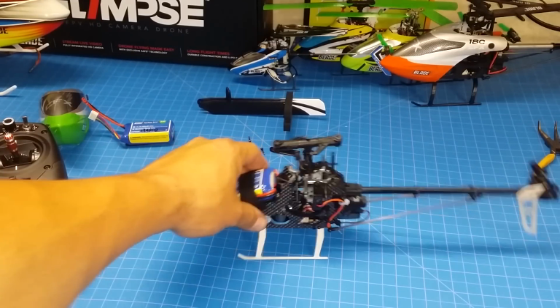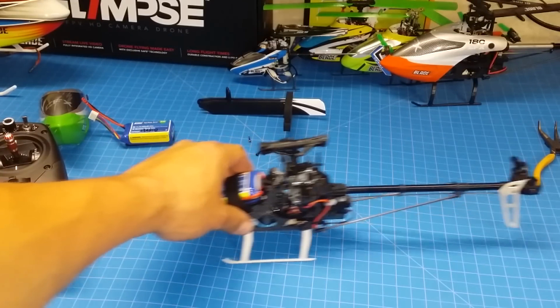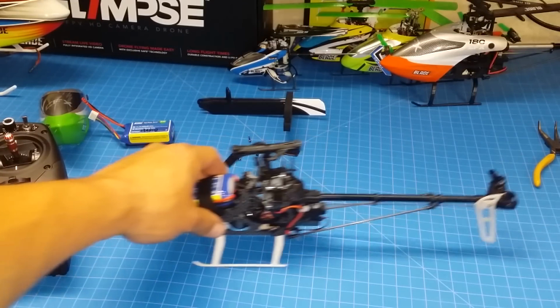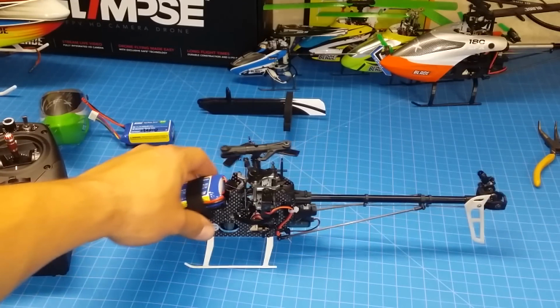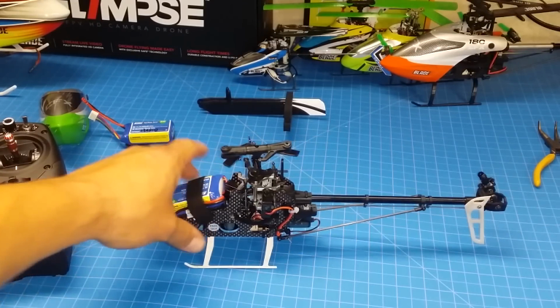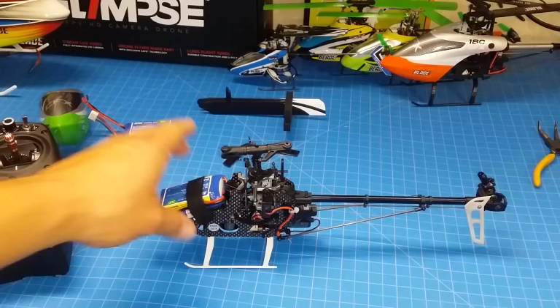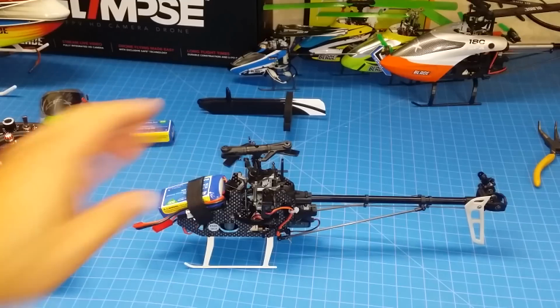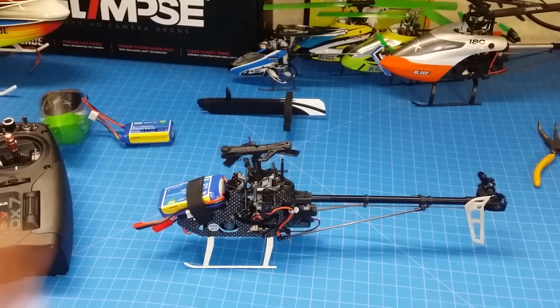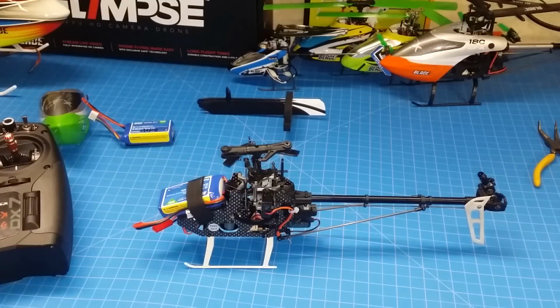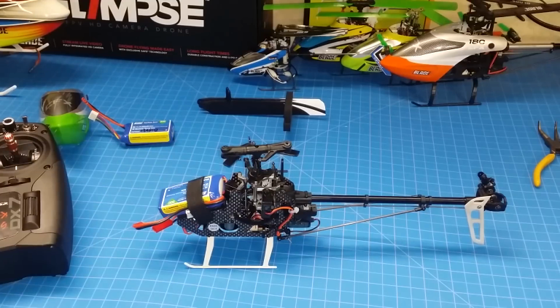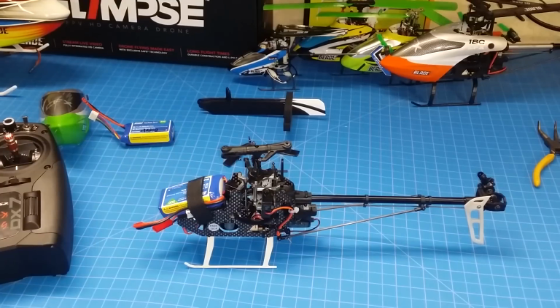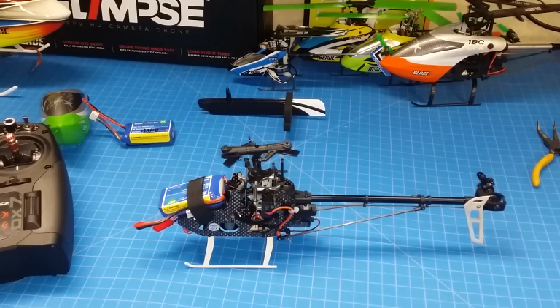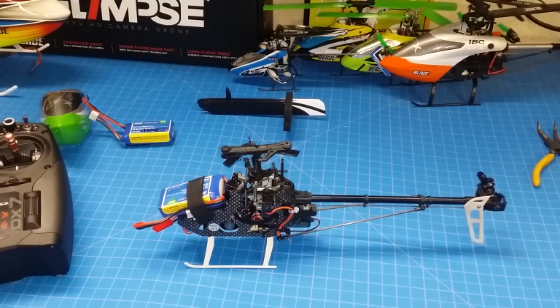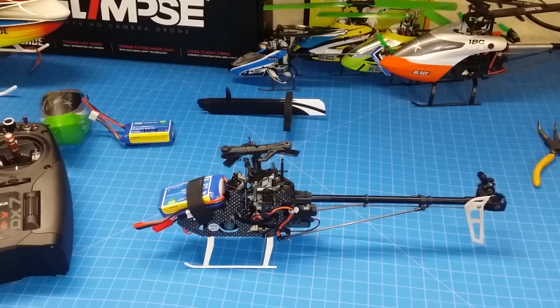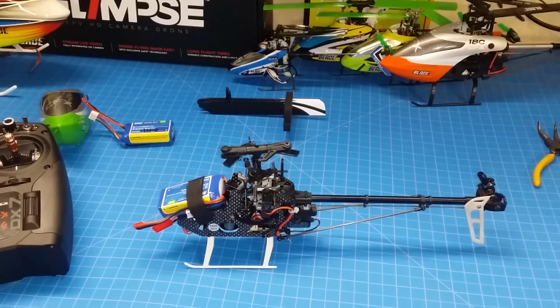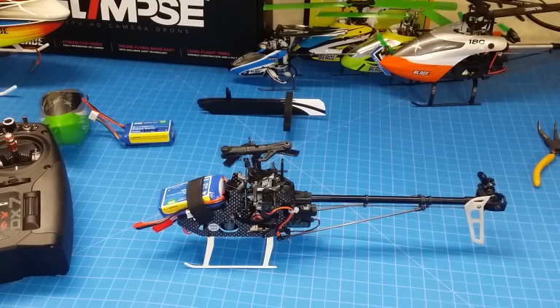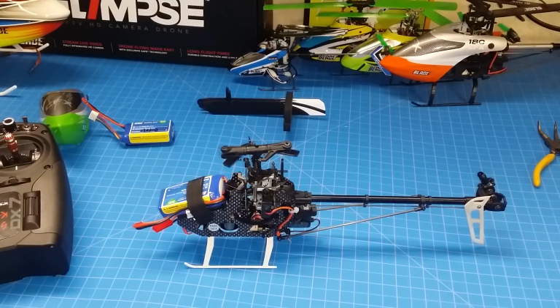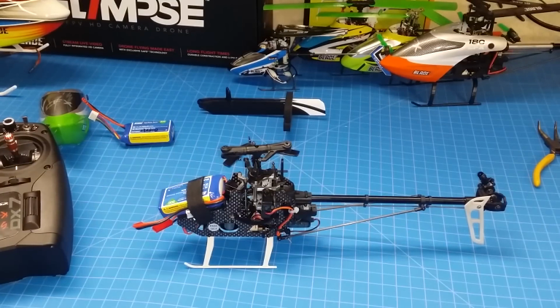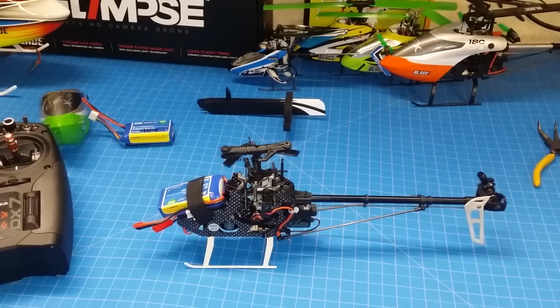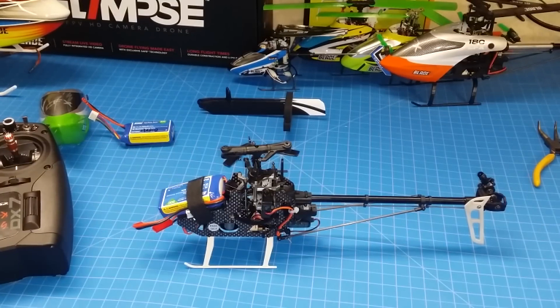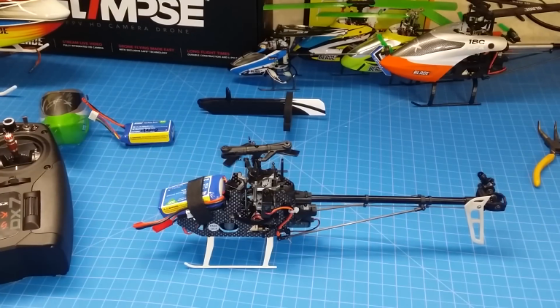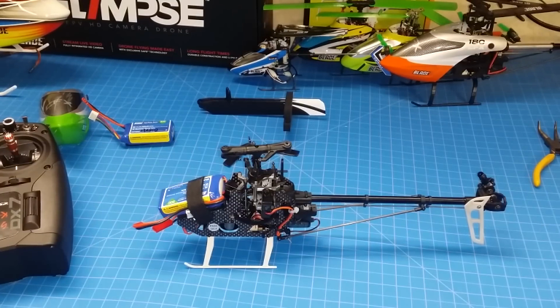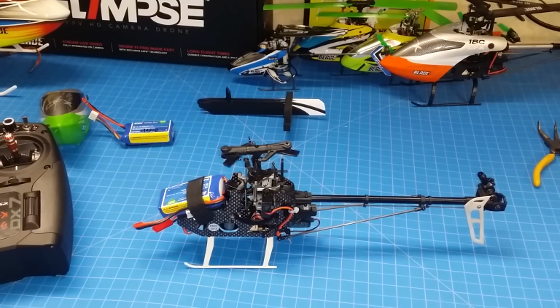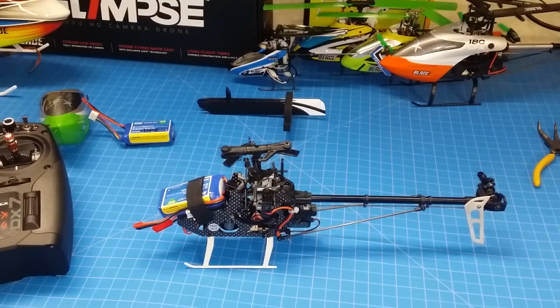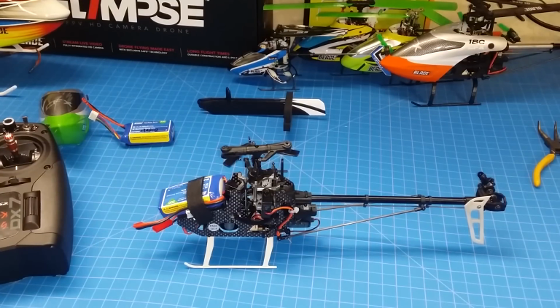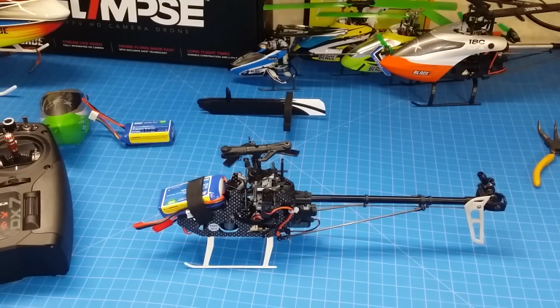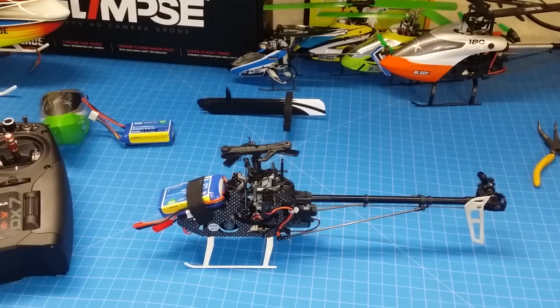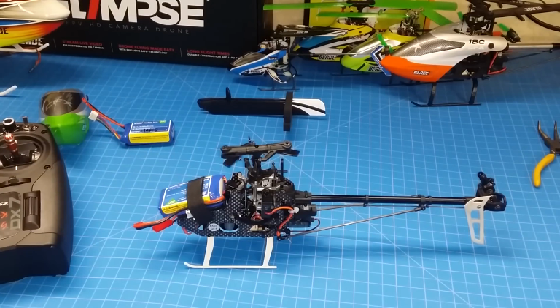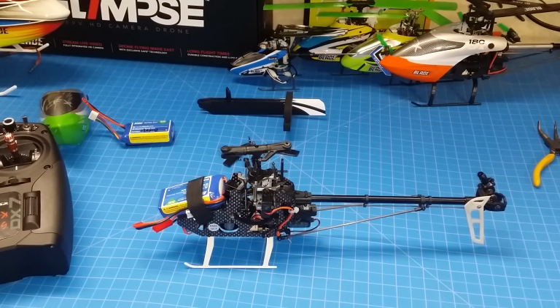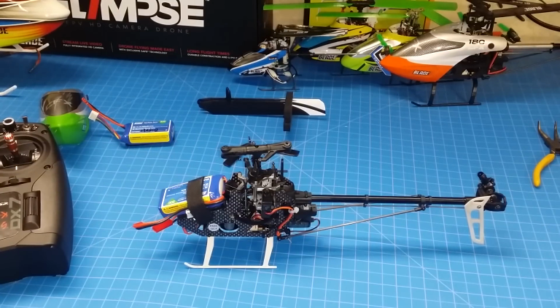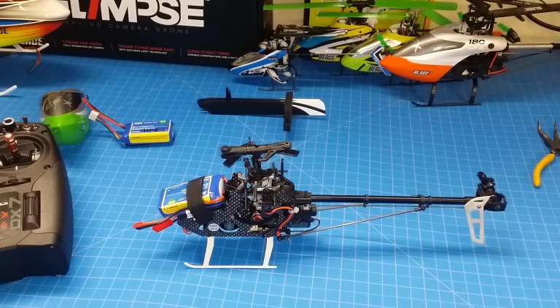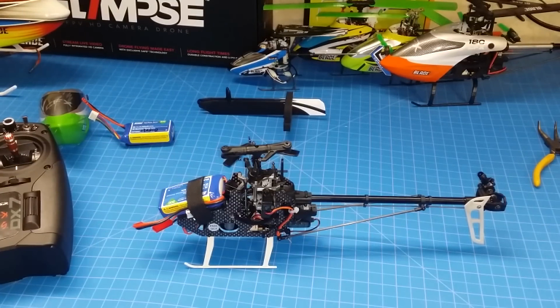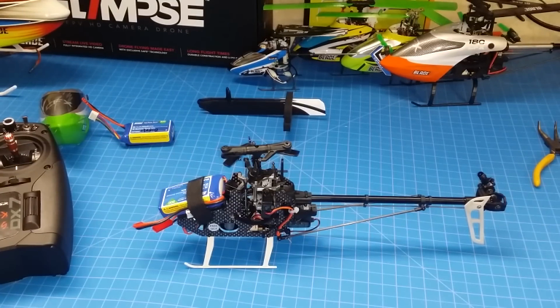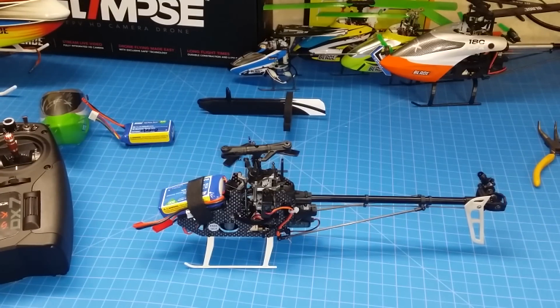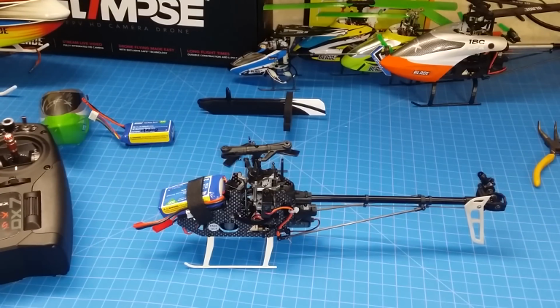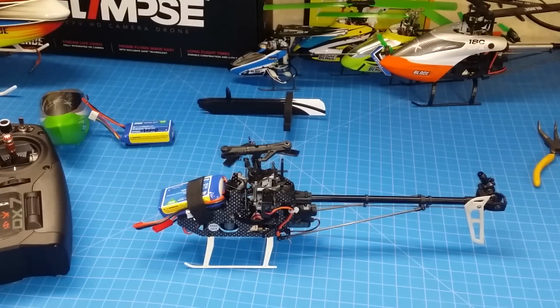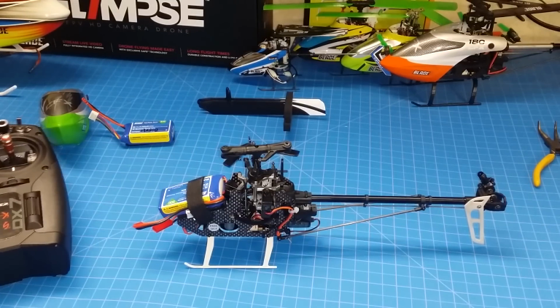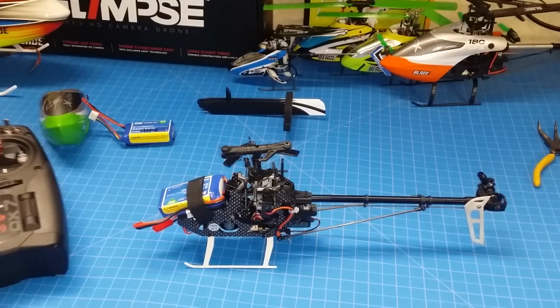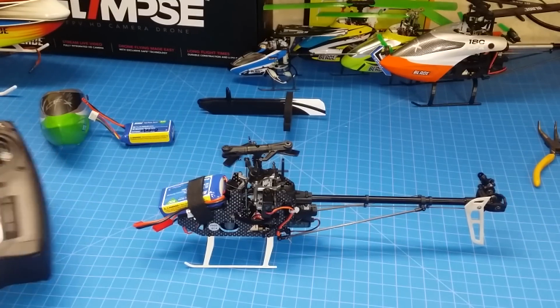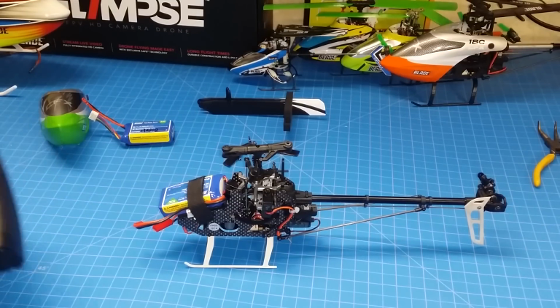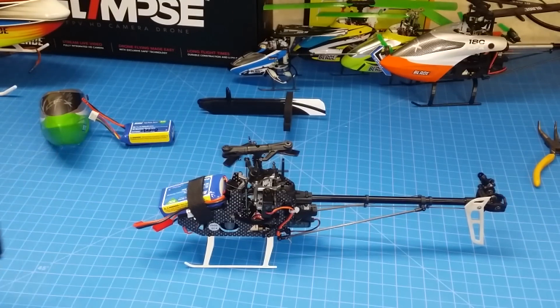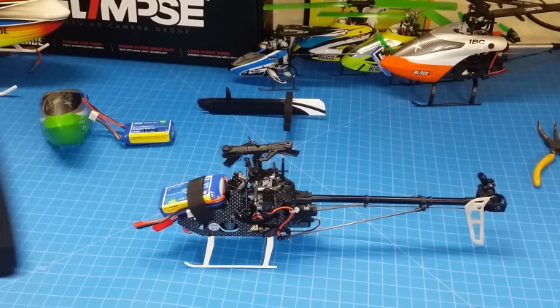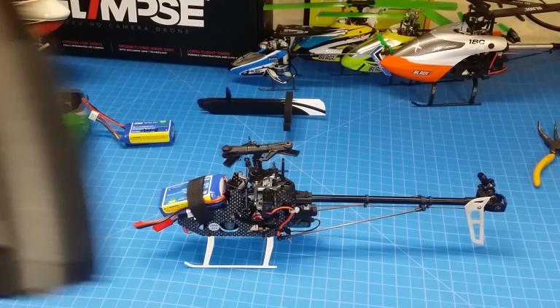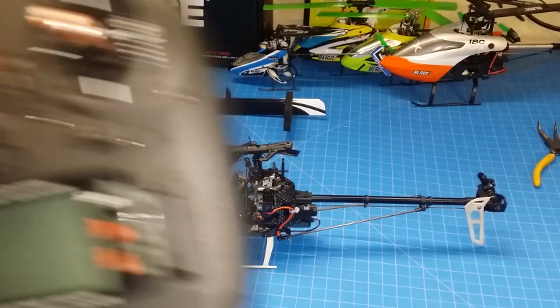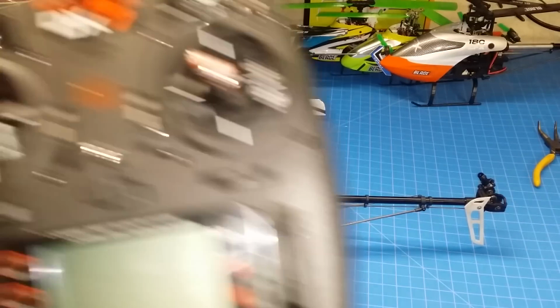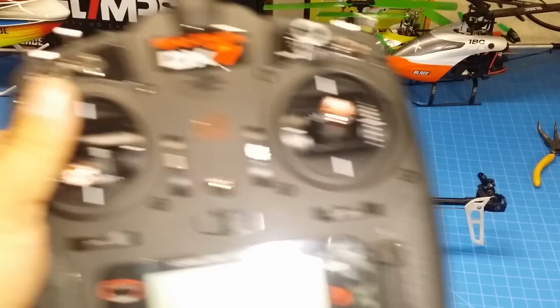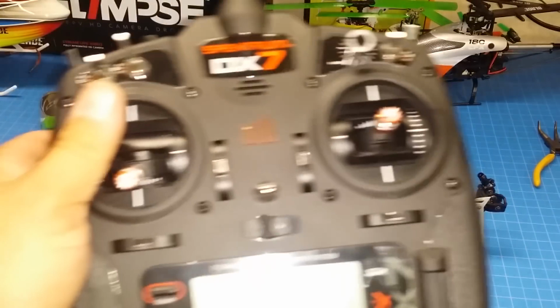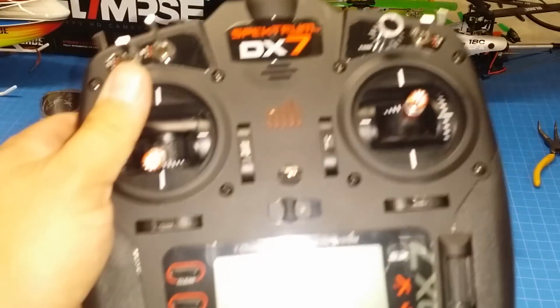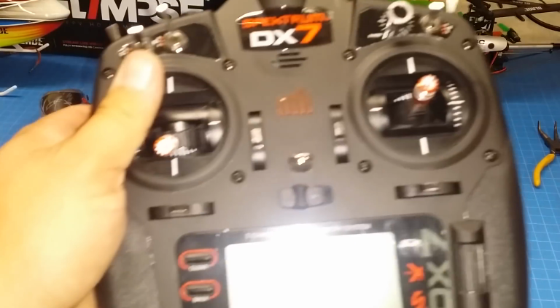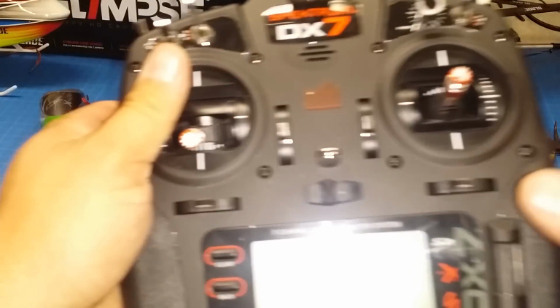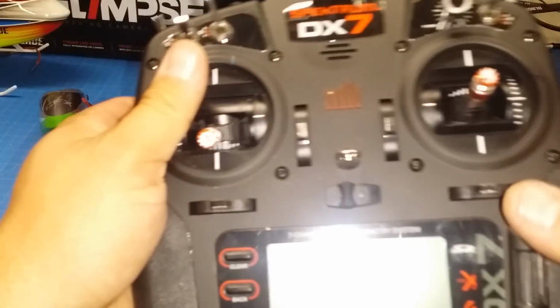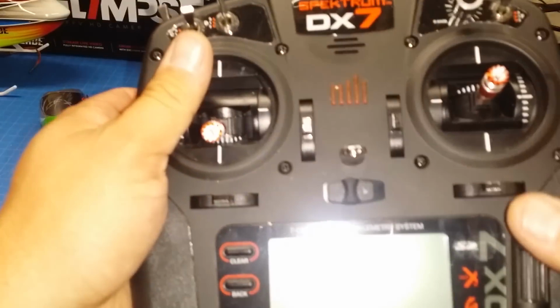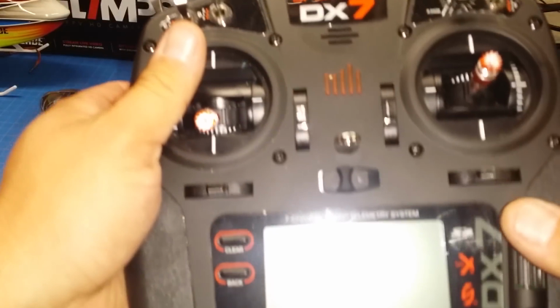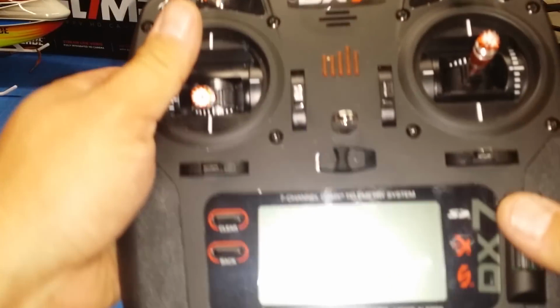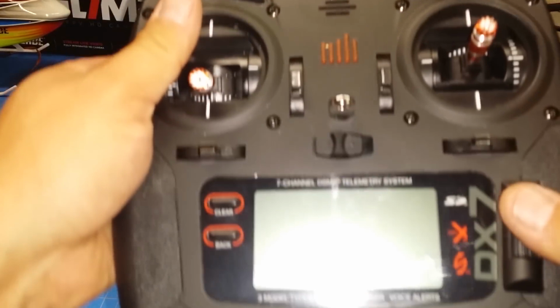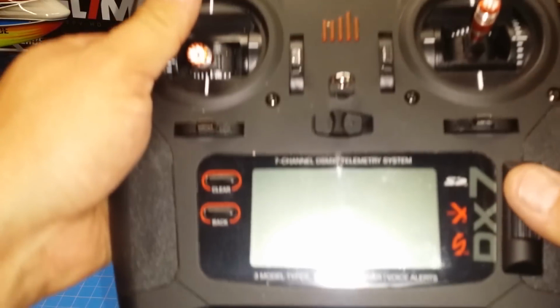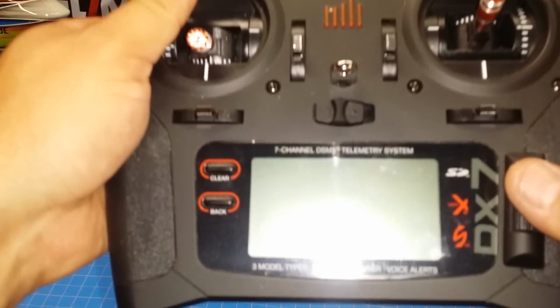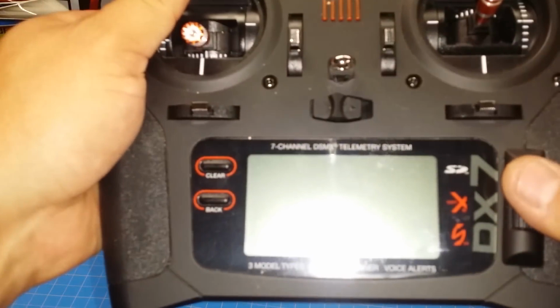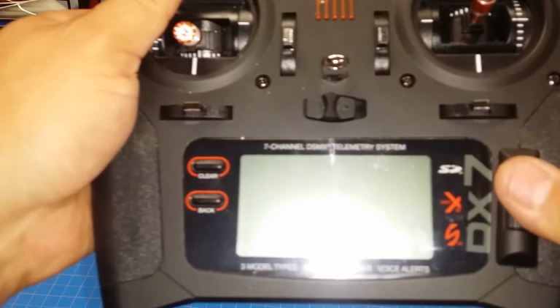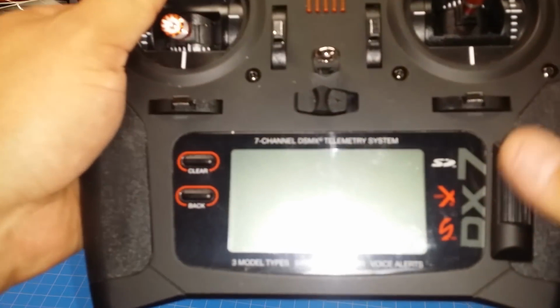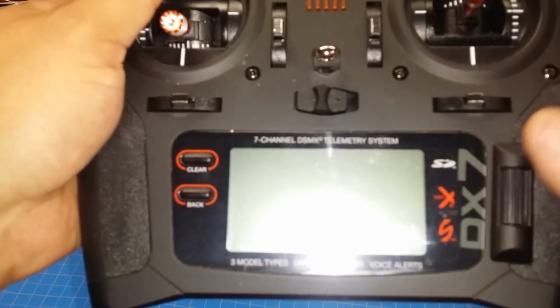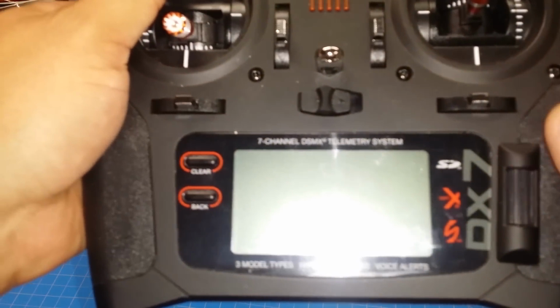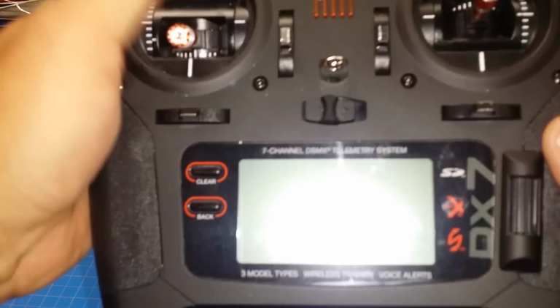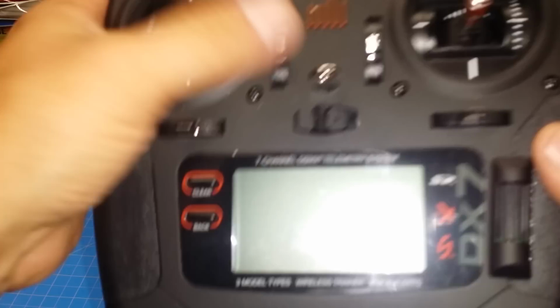First things first, remove the blades — tail blades and main blades. Also prepare the transmitter so that you can start calibration.